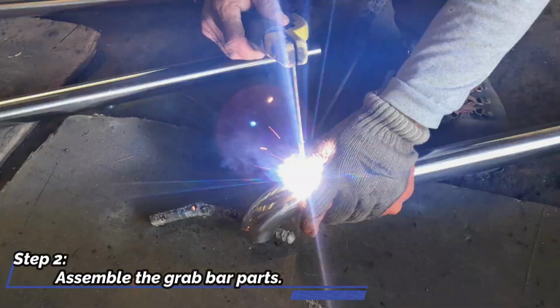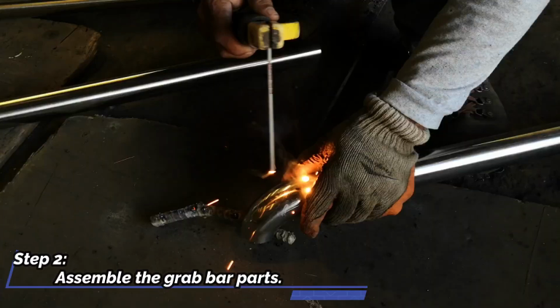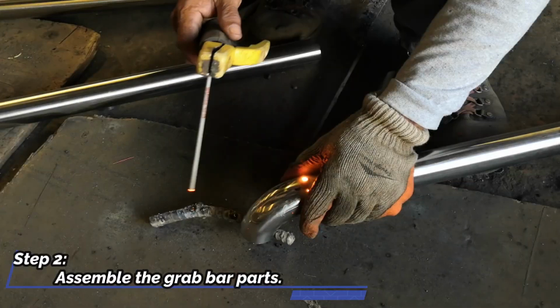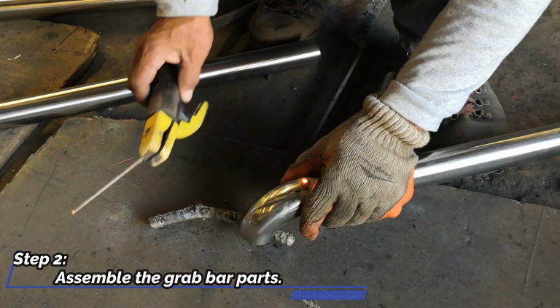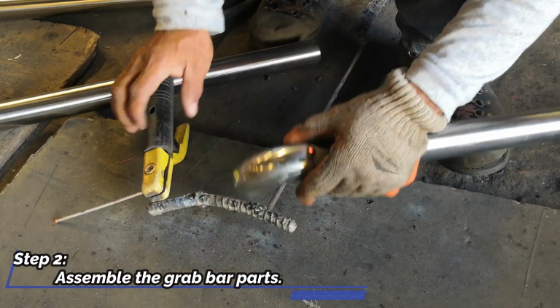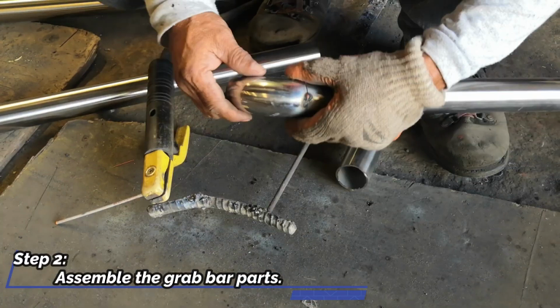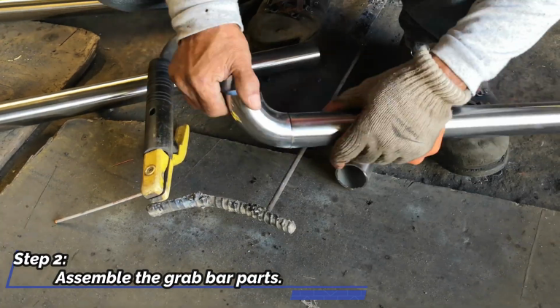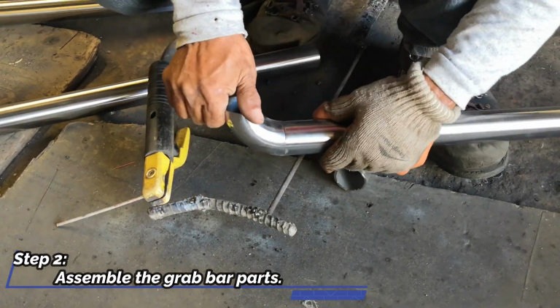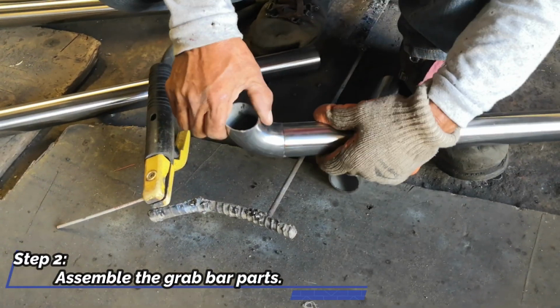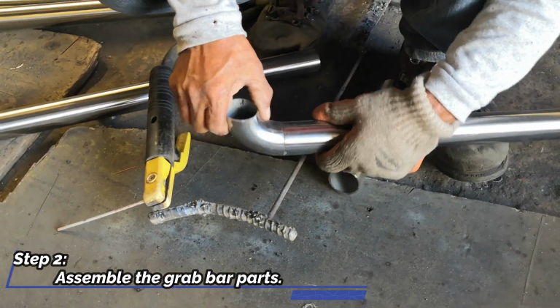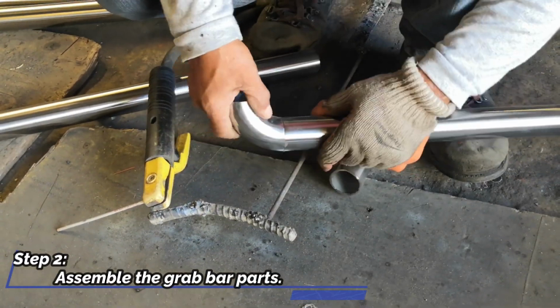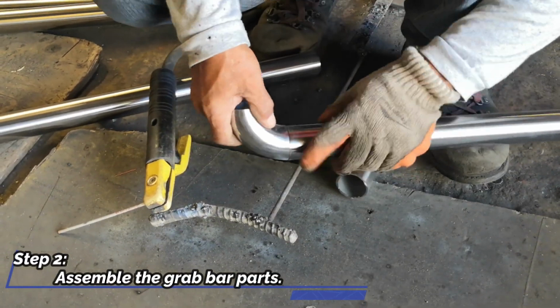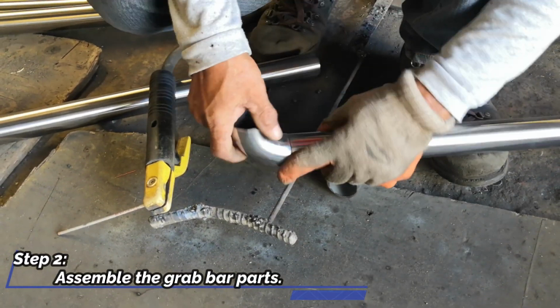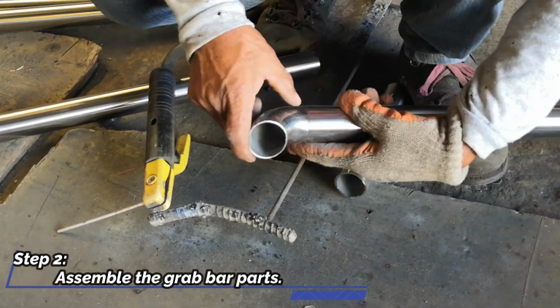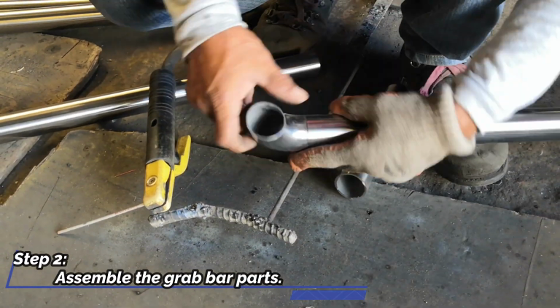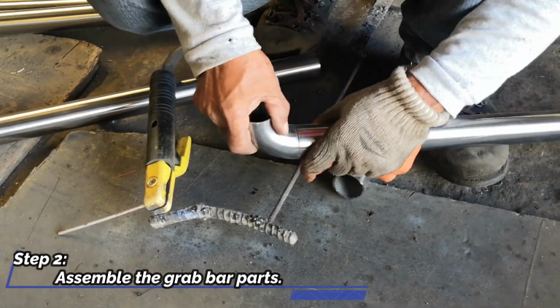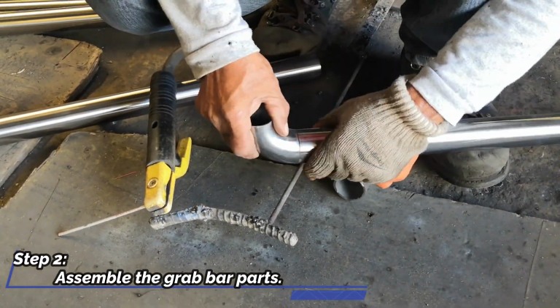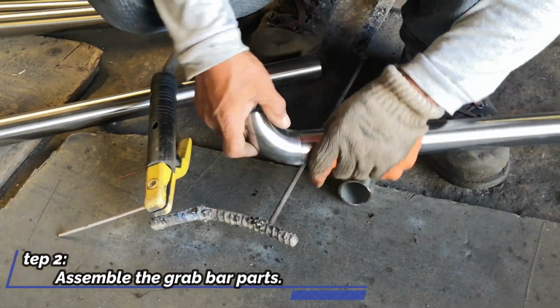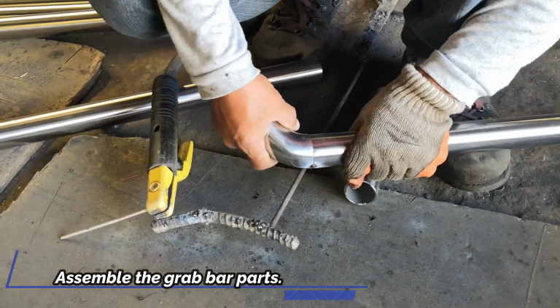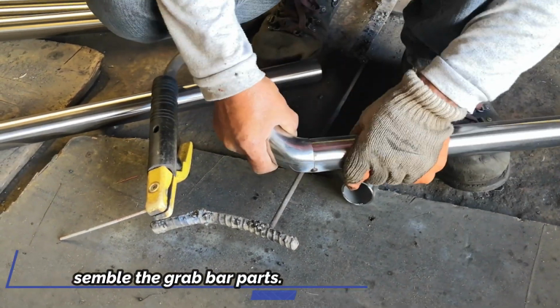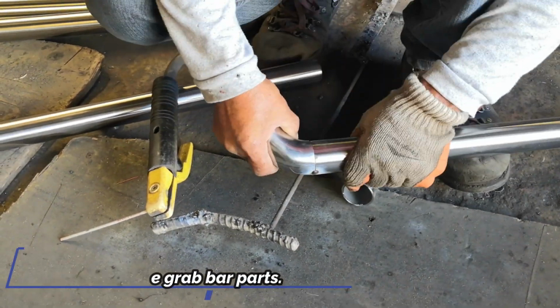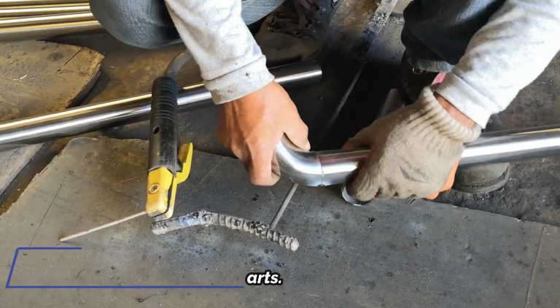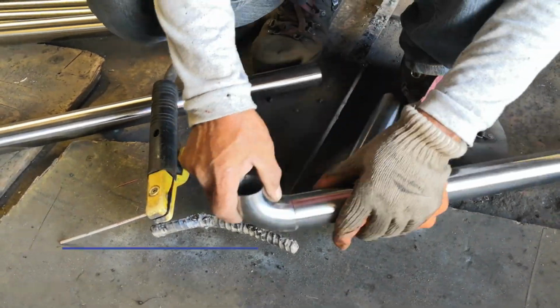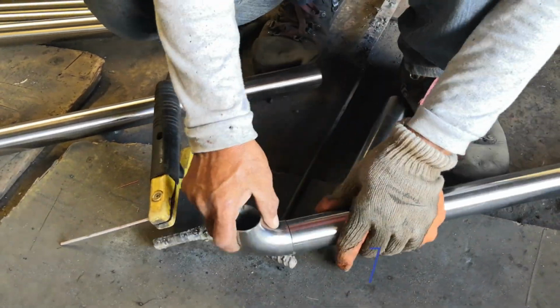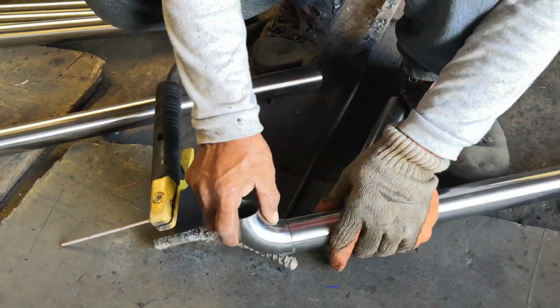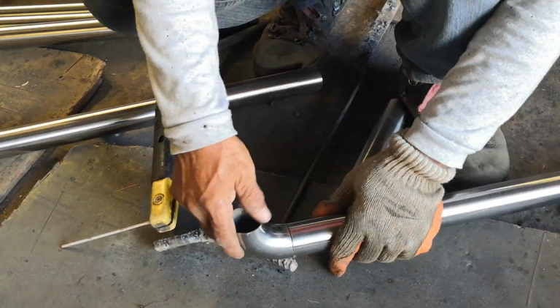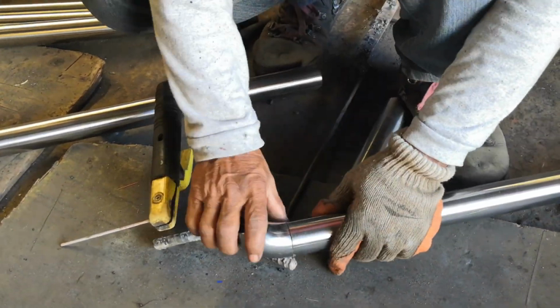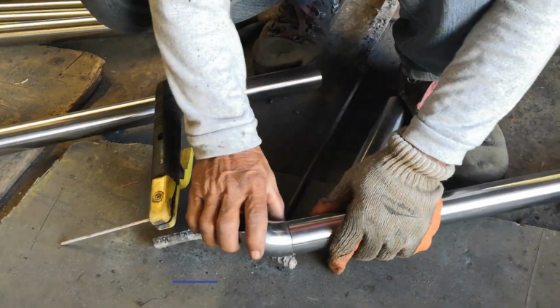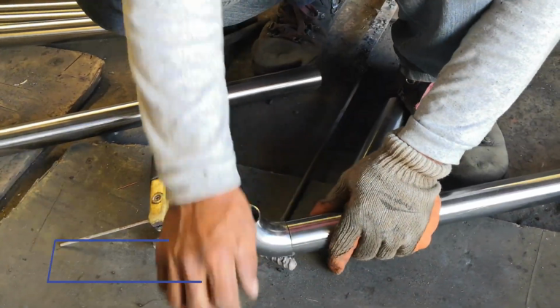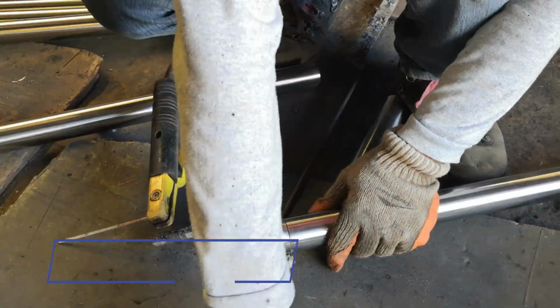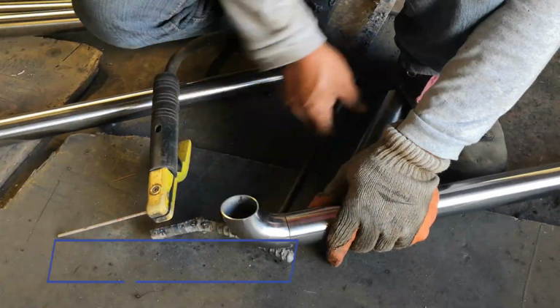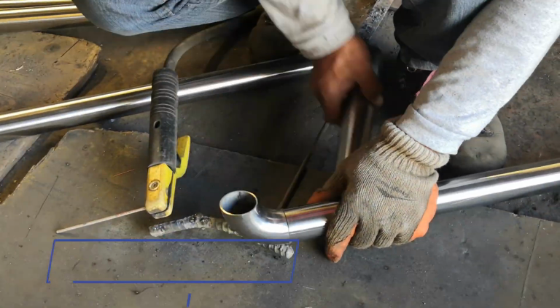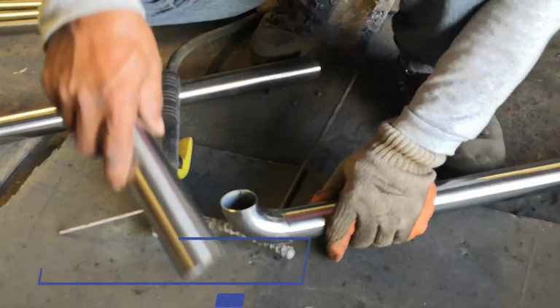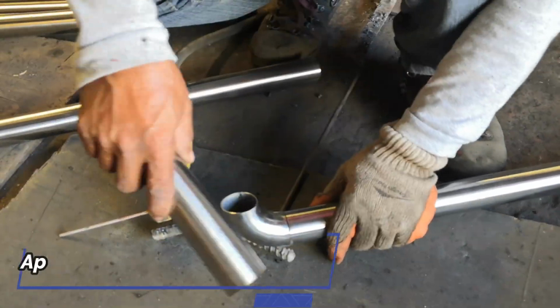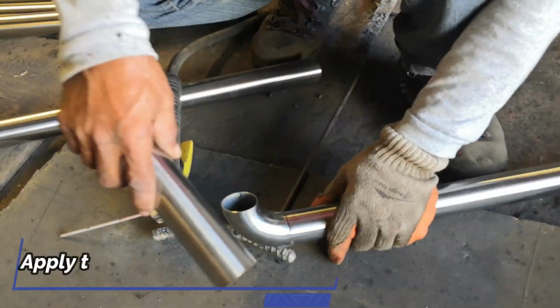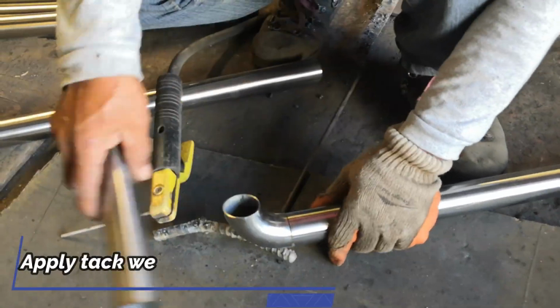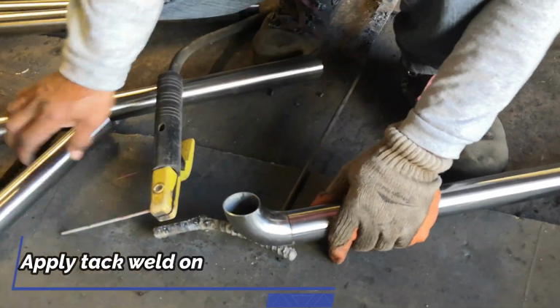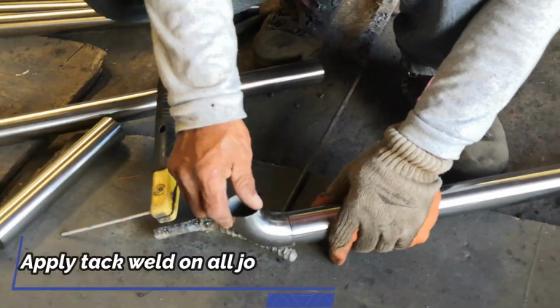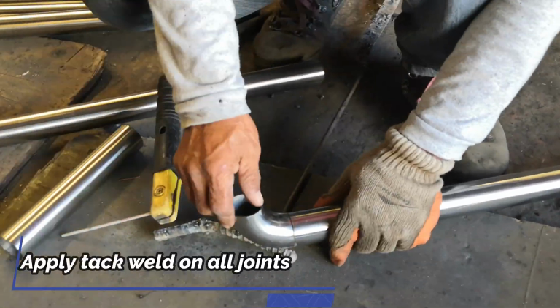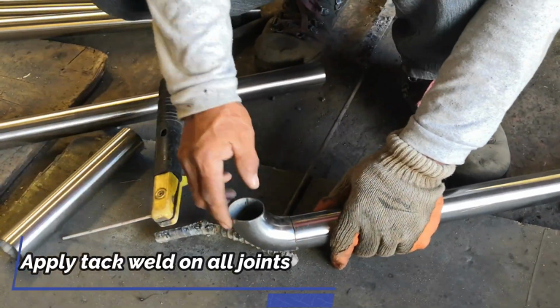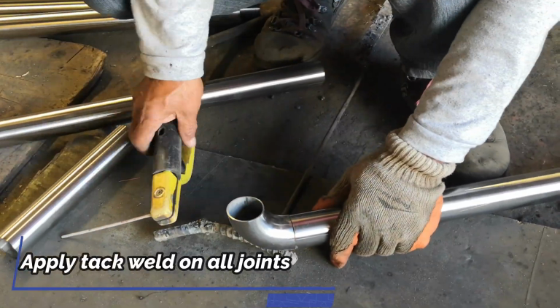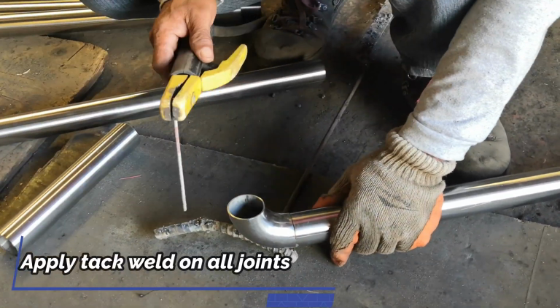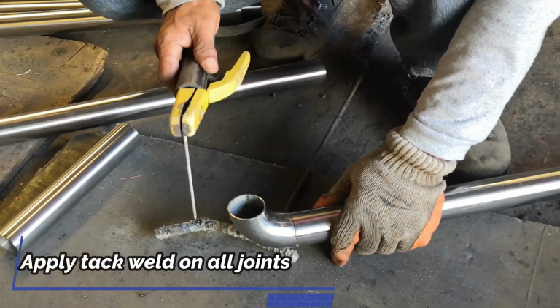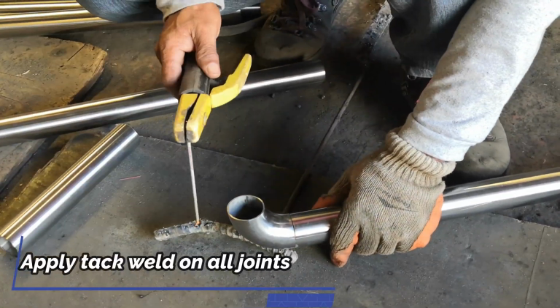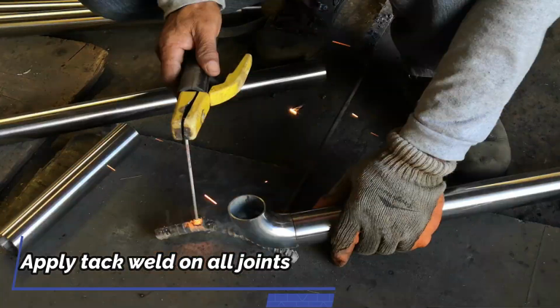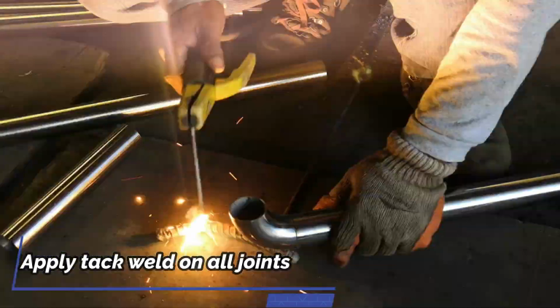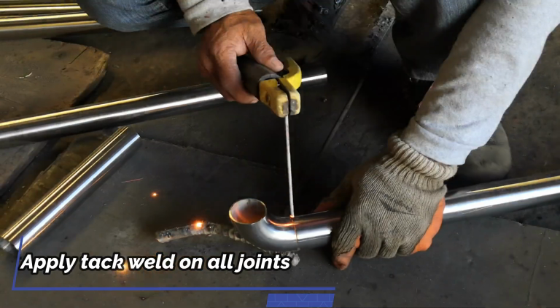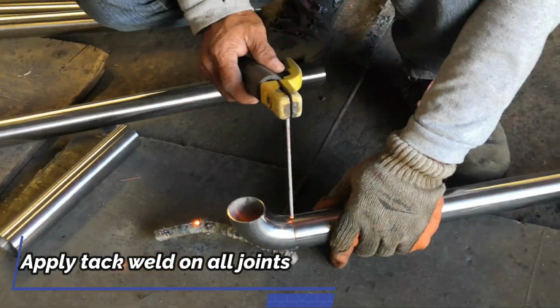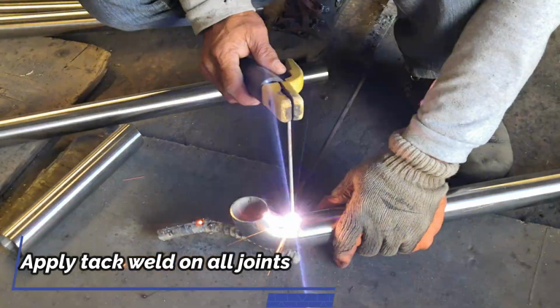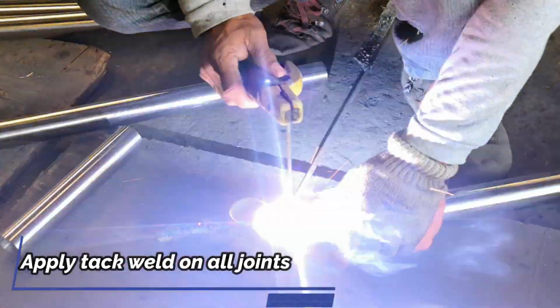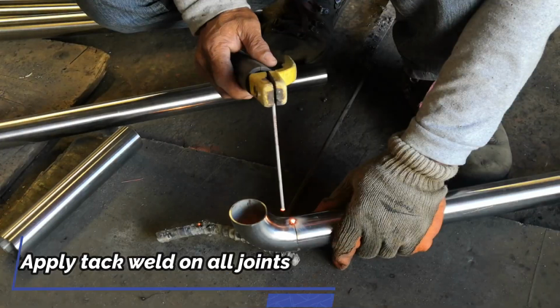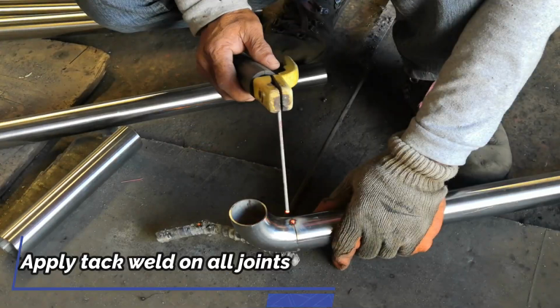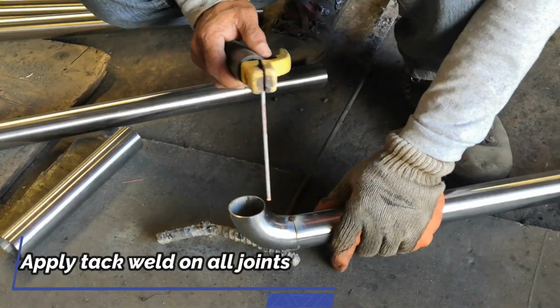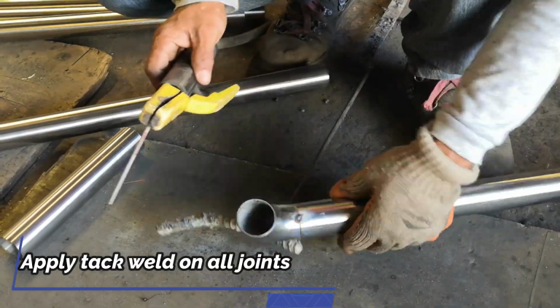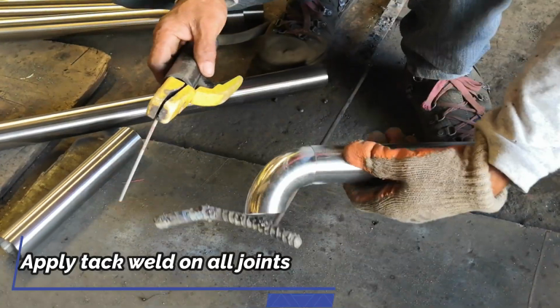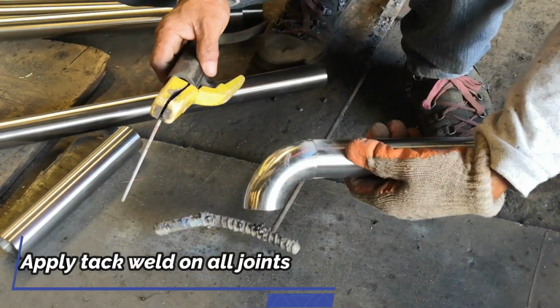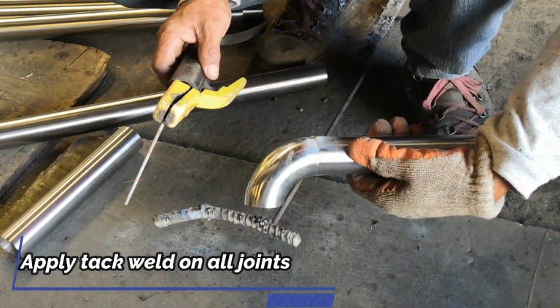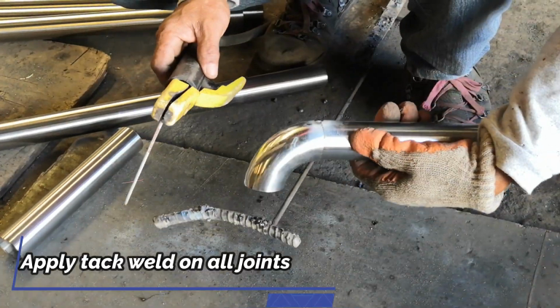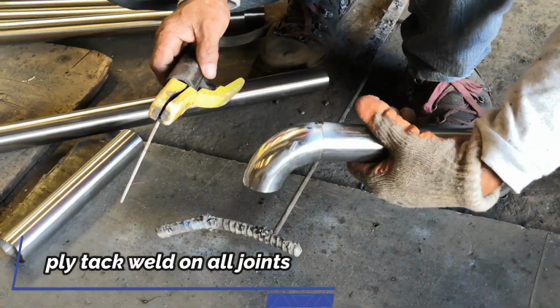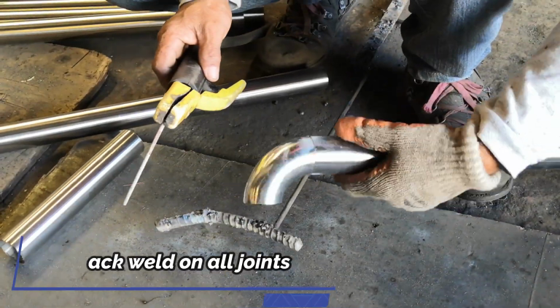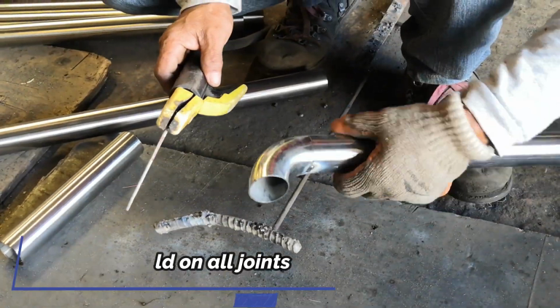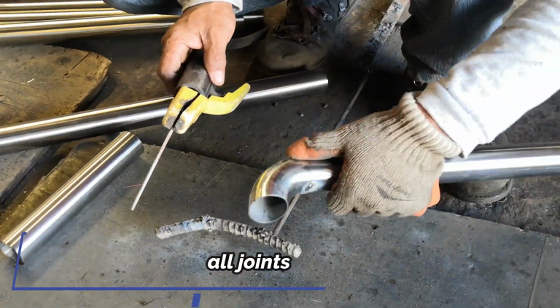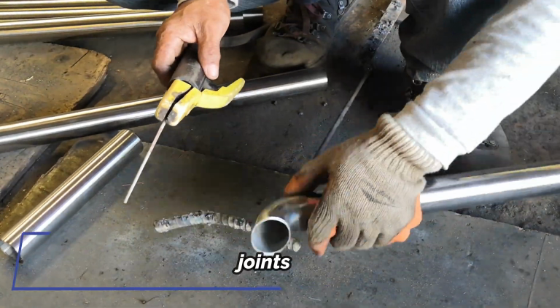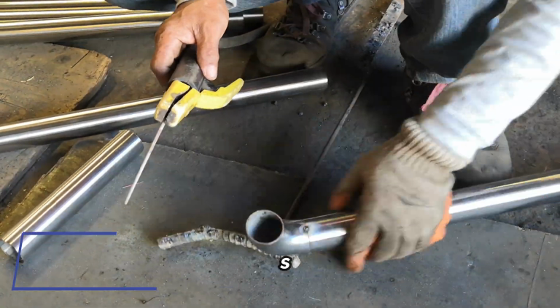Assemble the grab bar parts. Apply TAC weld on all joints.